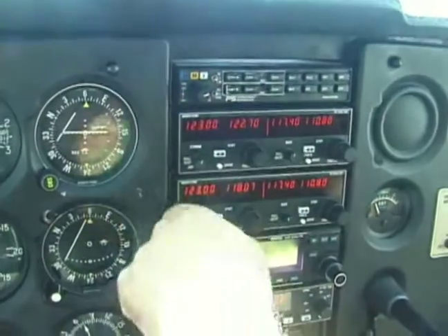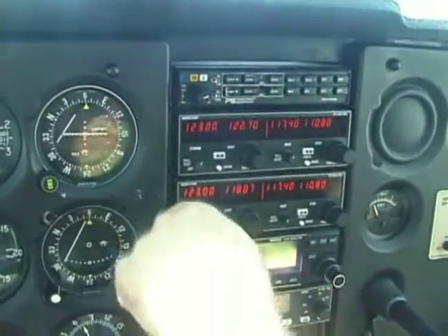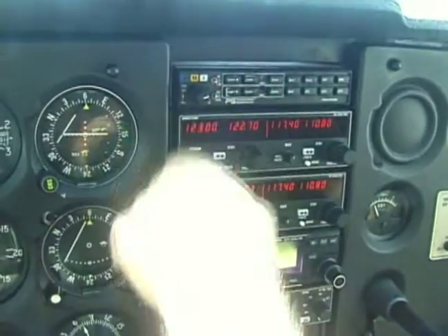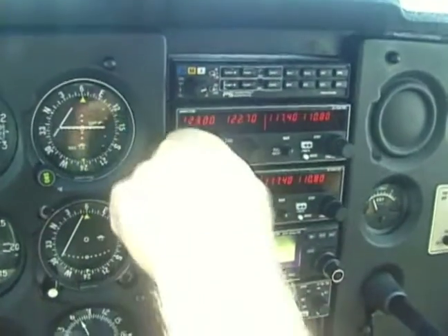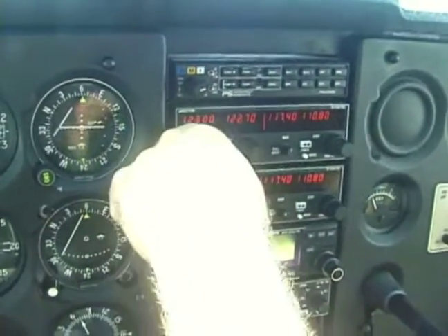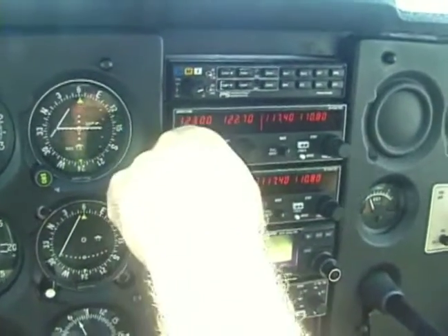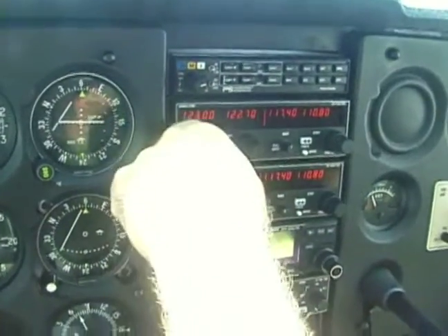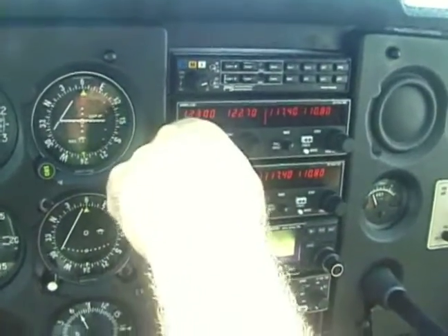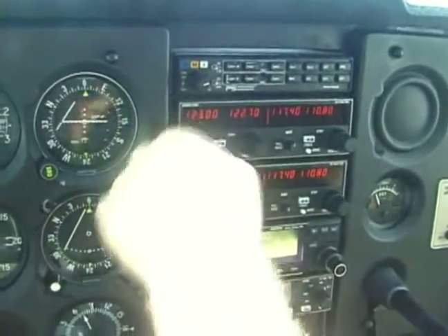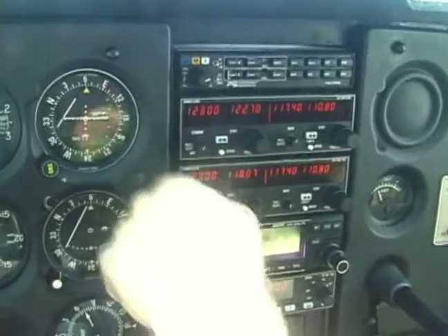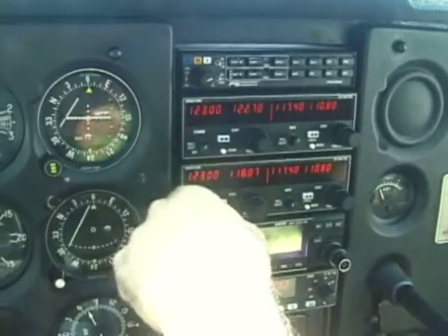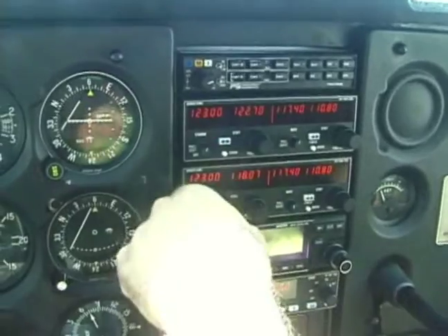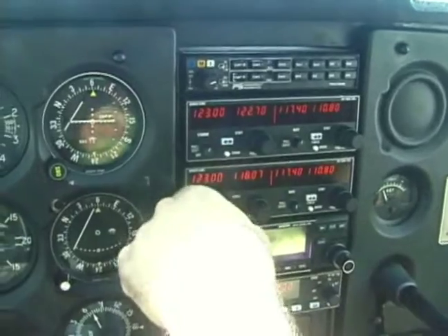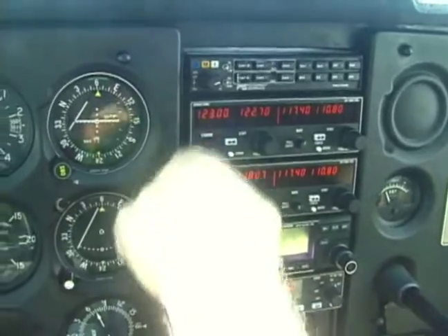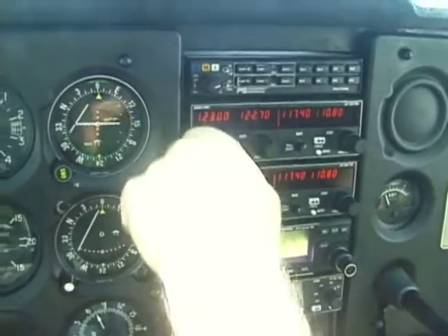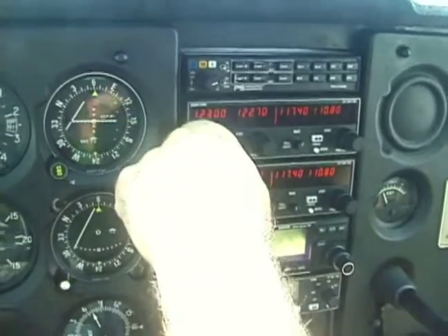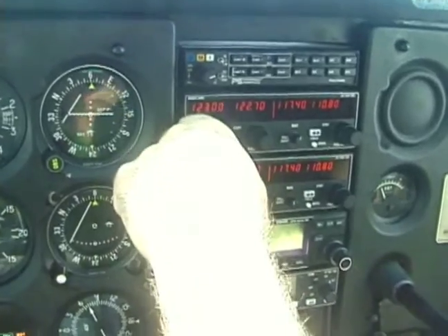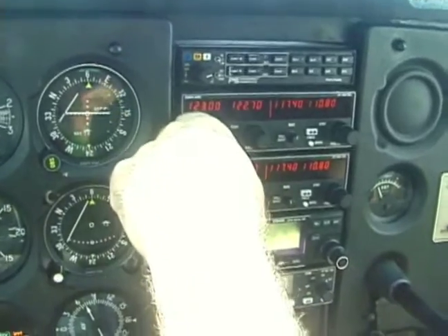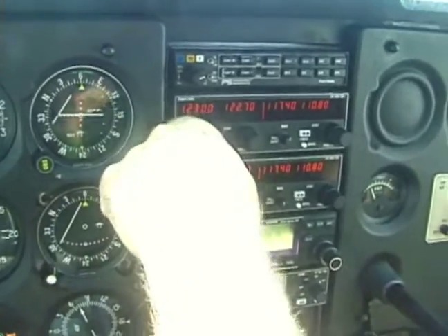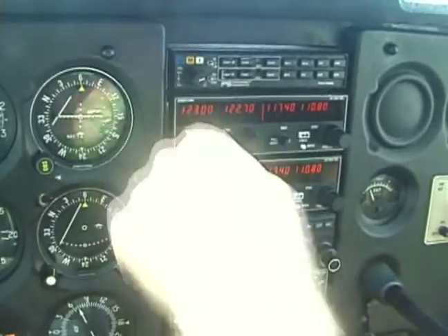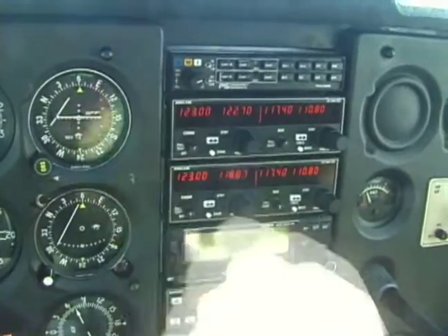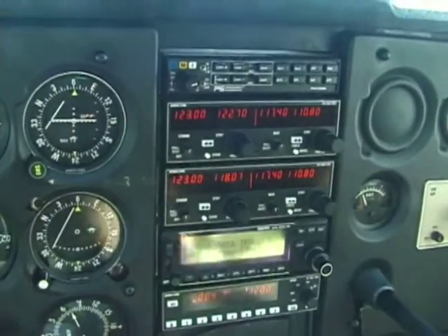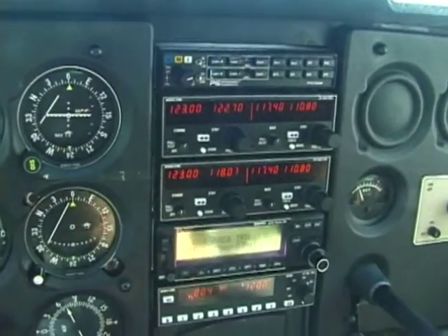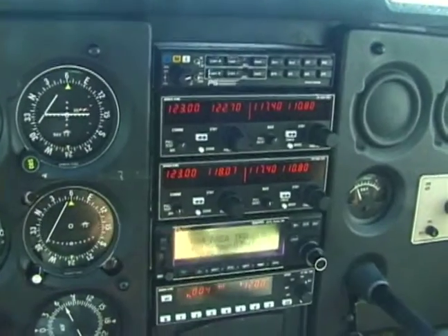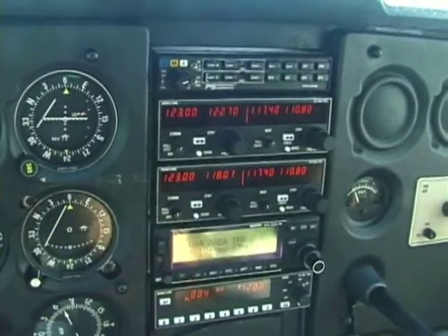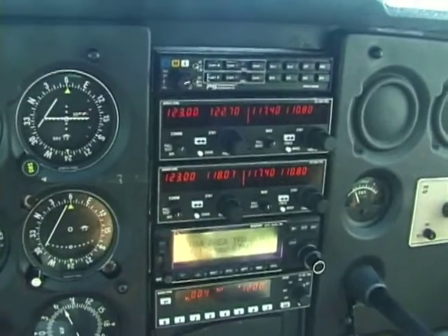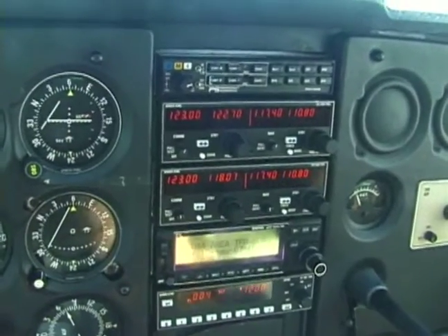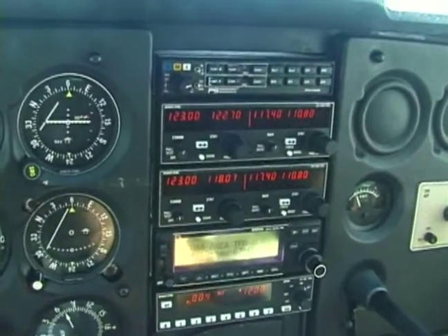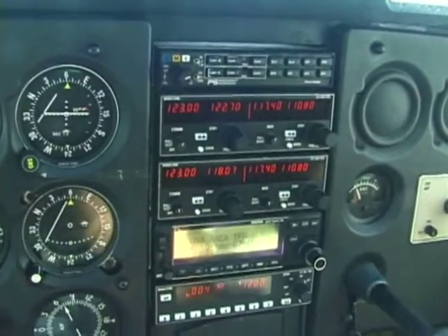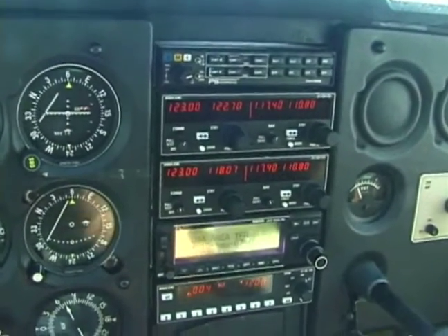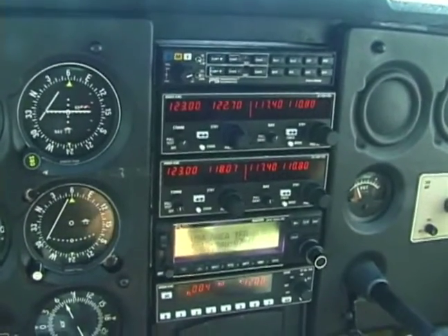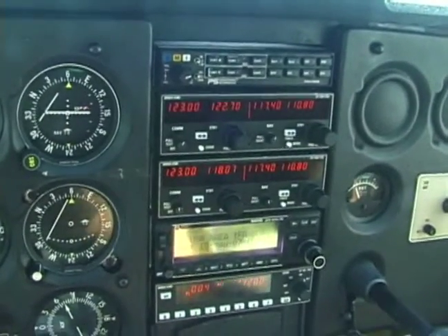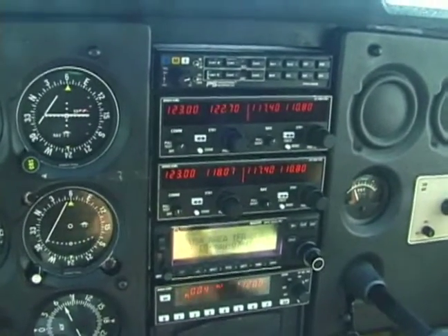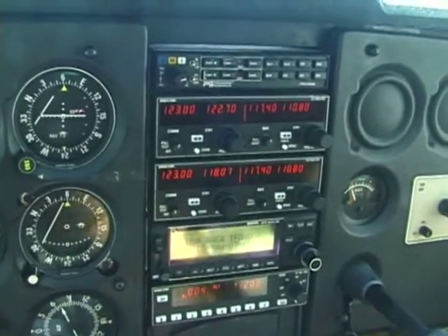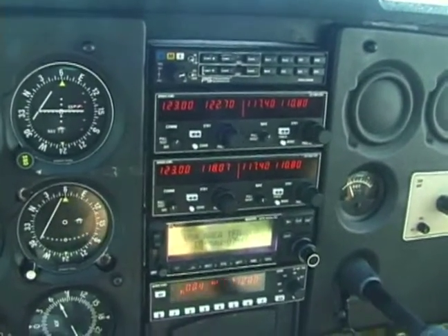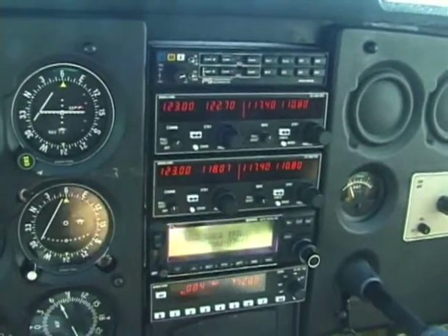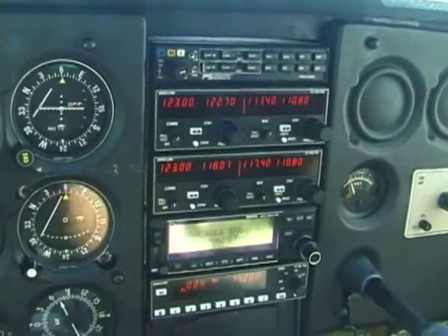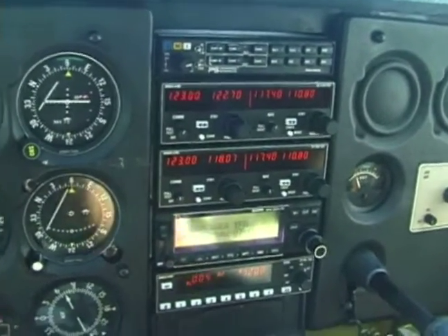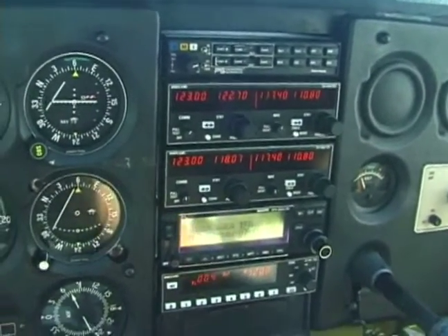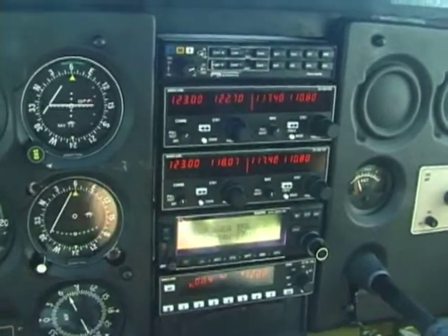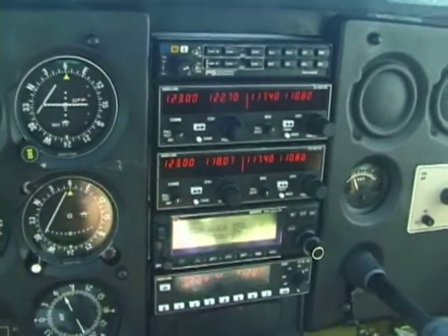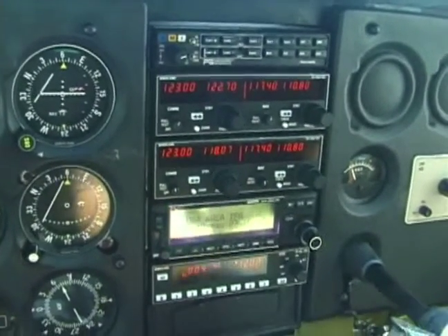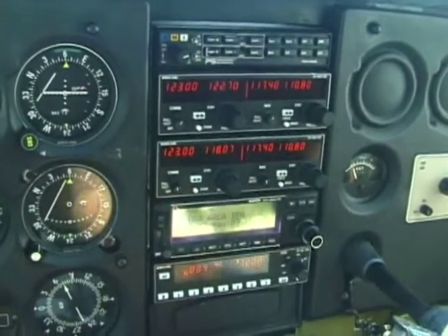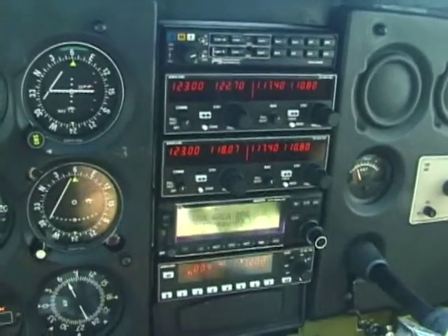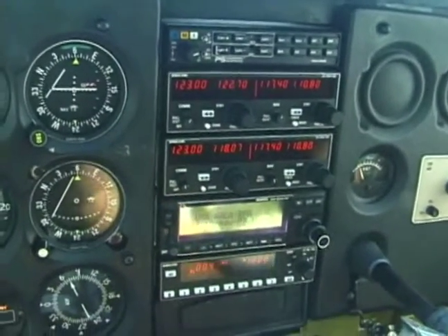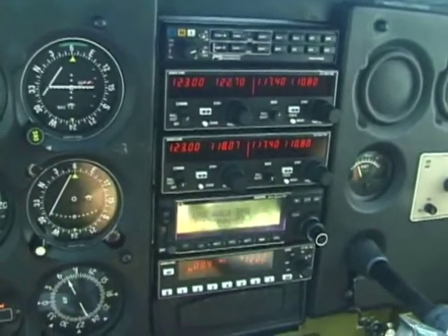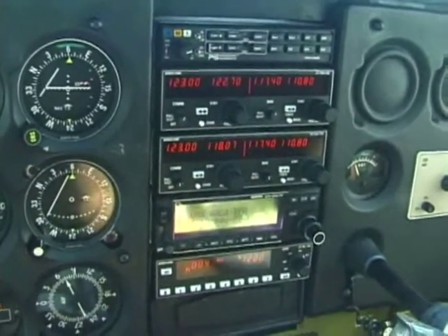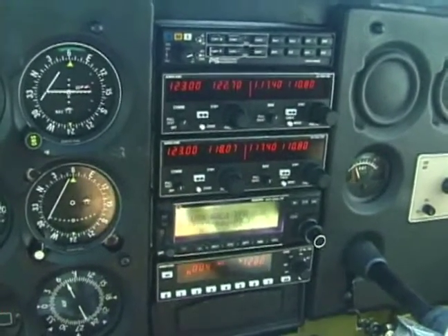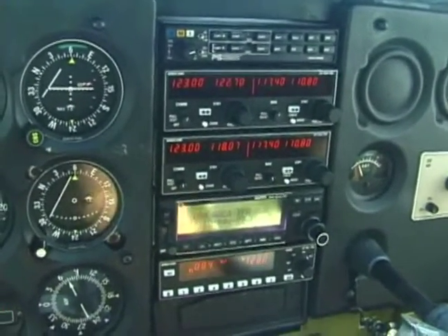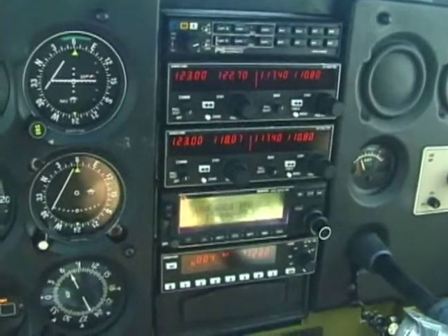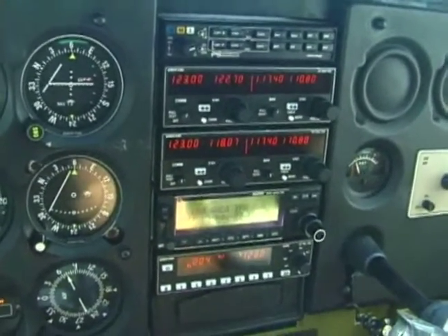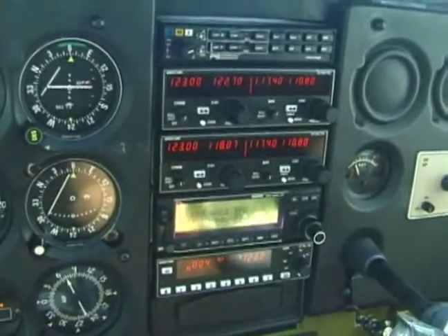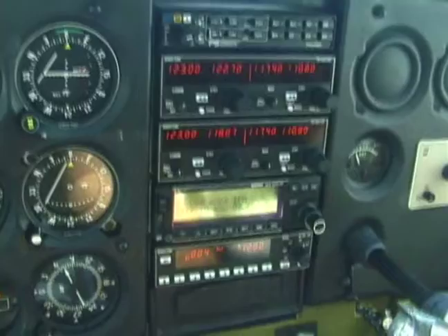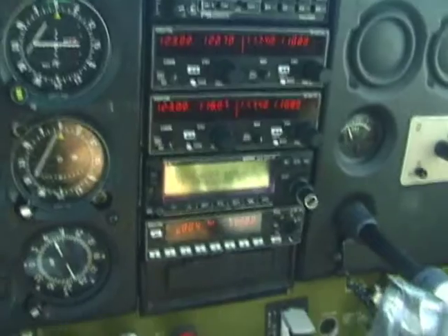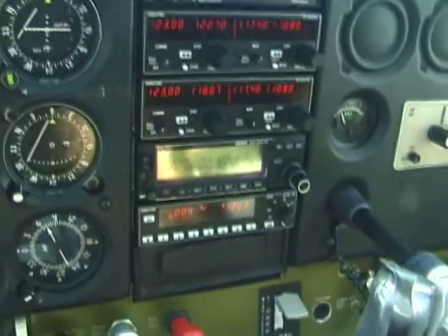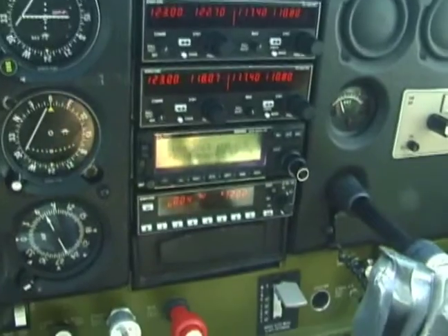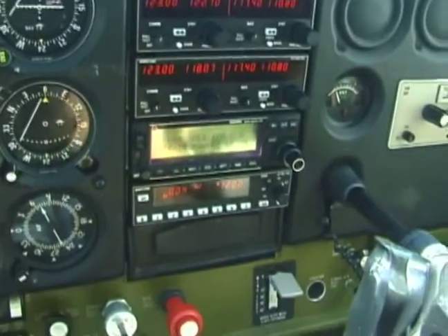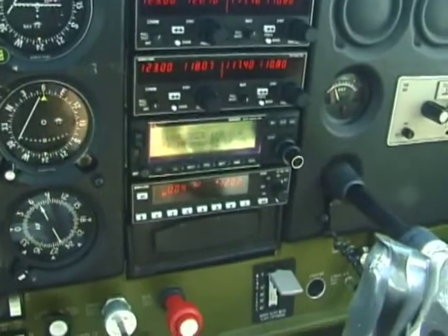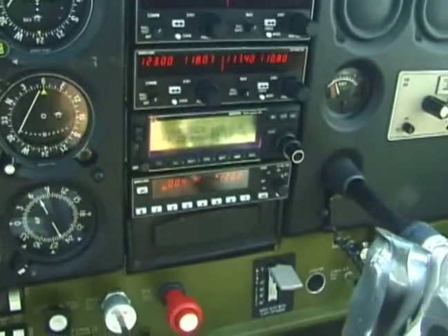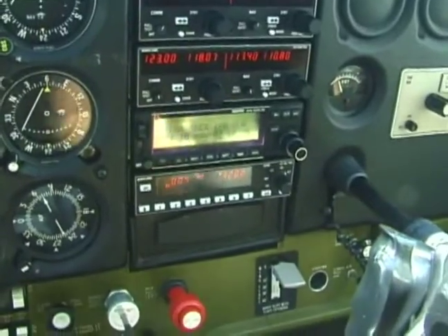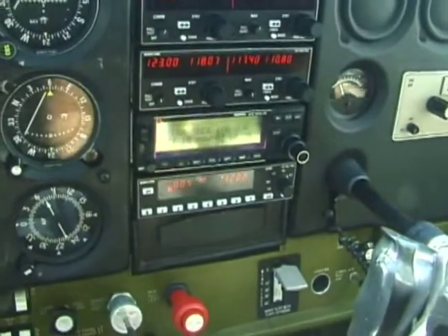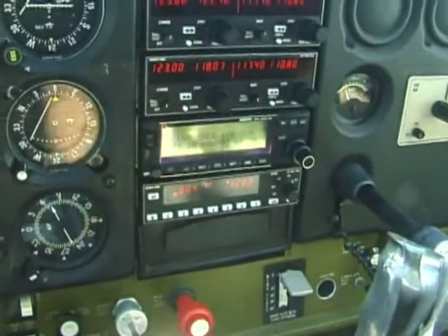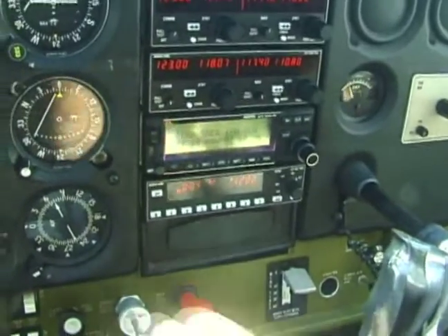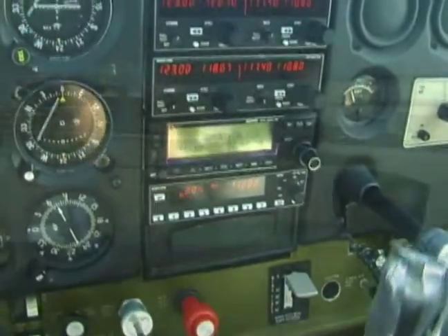We'll make sure our radios are set to the proper frequency. Flaps are up. We're ready to taxi.